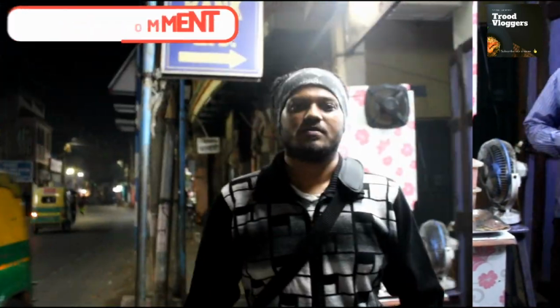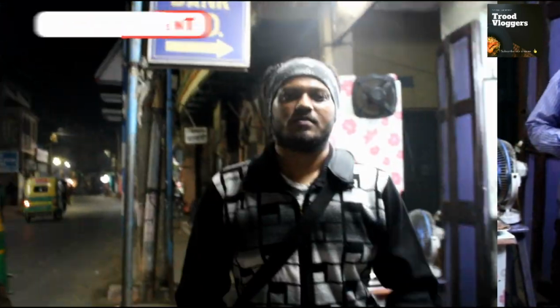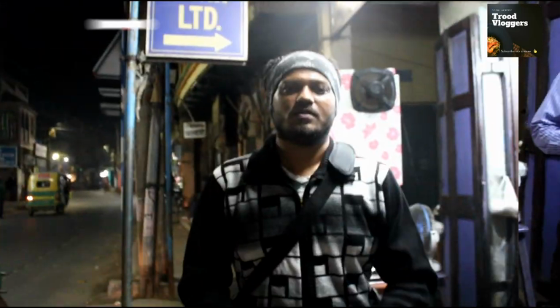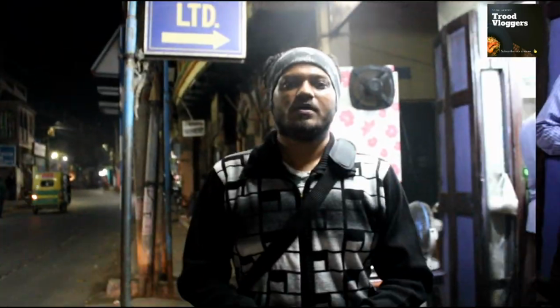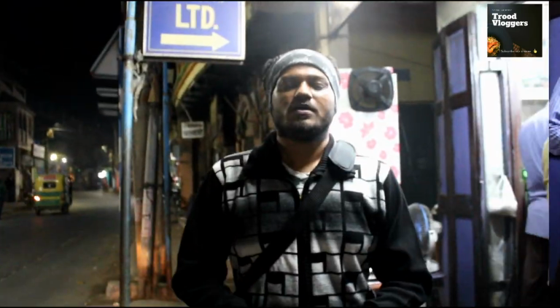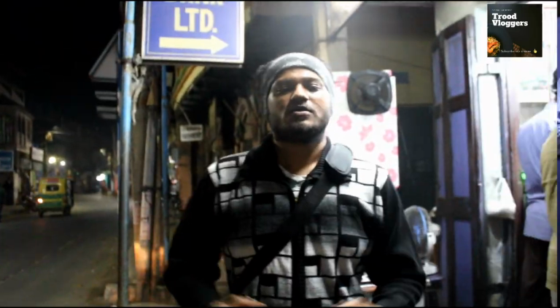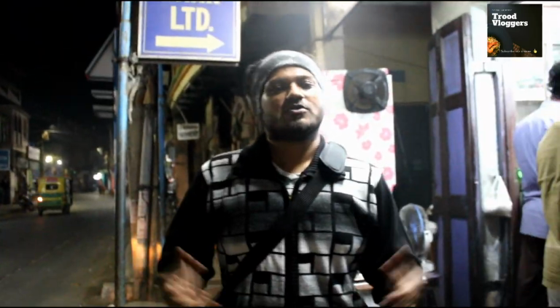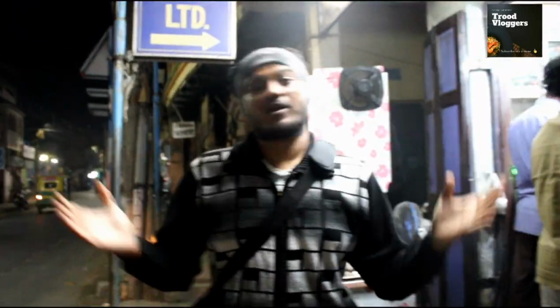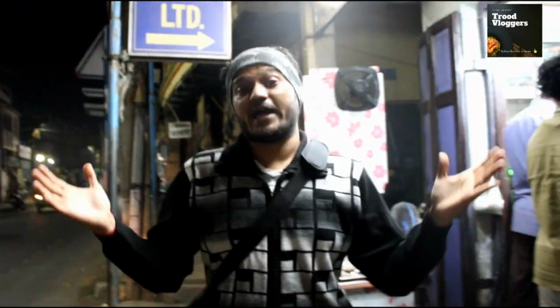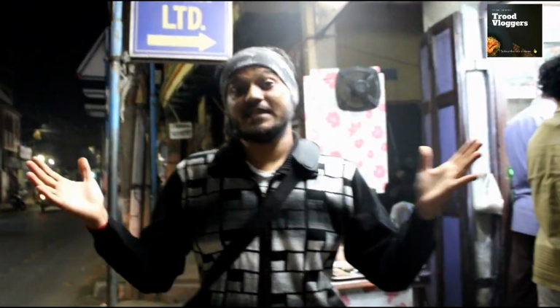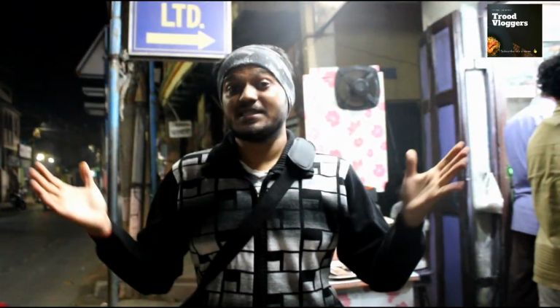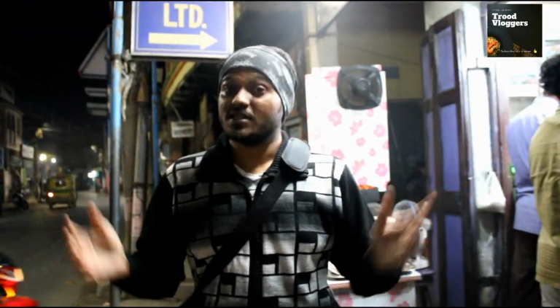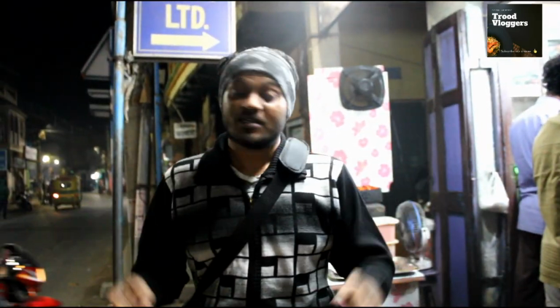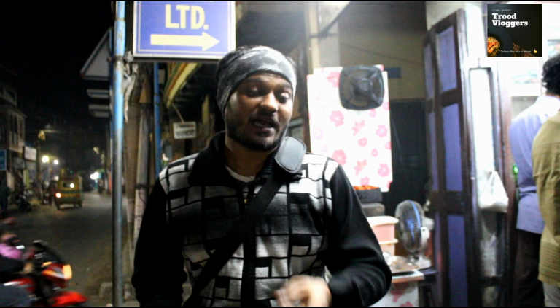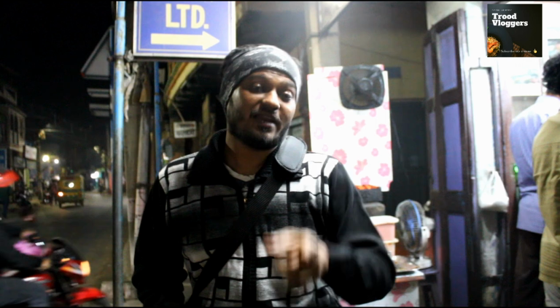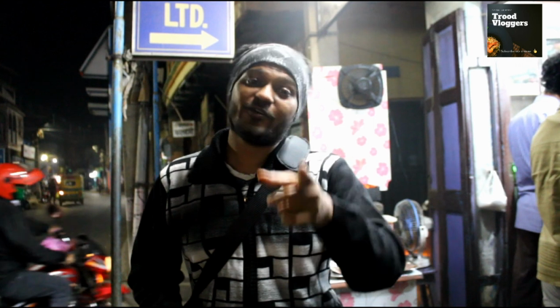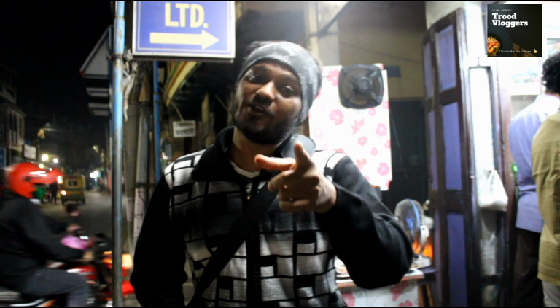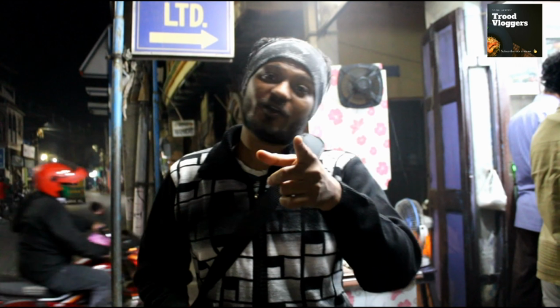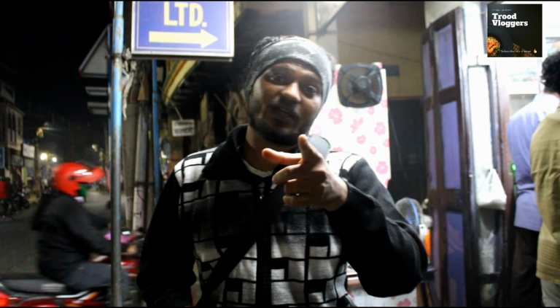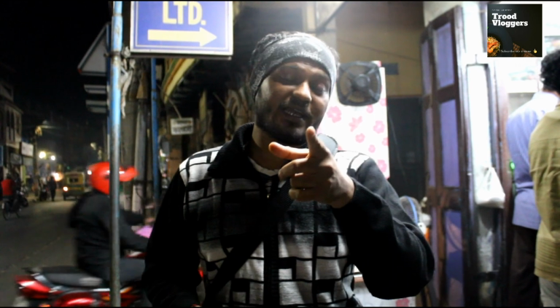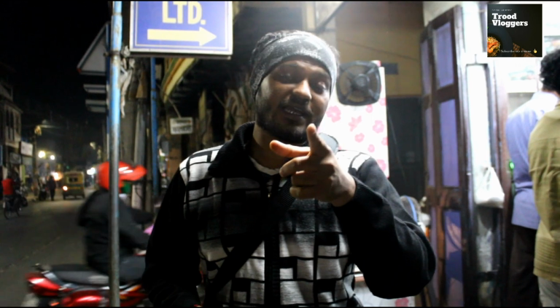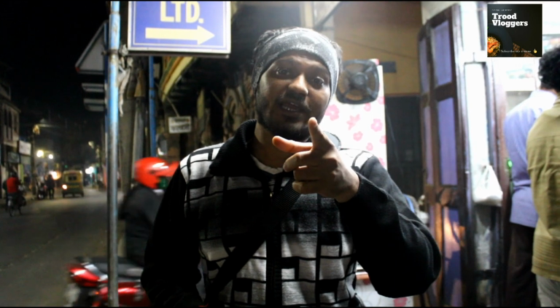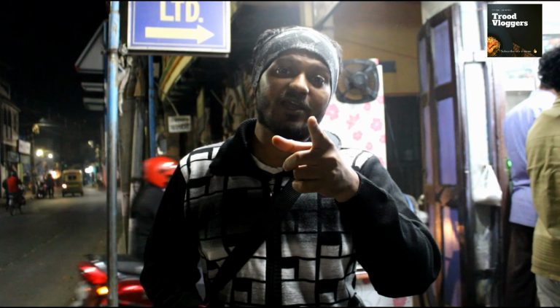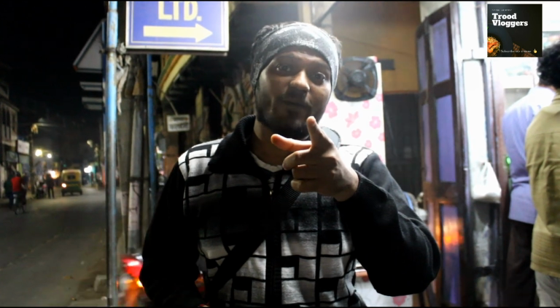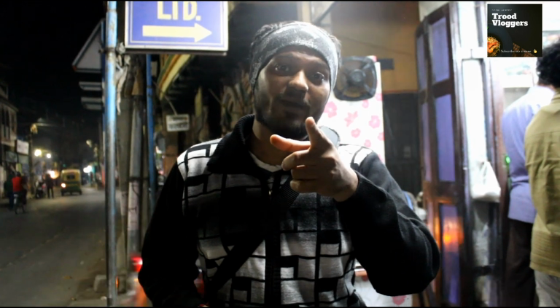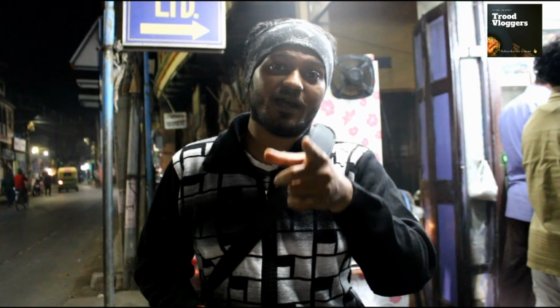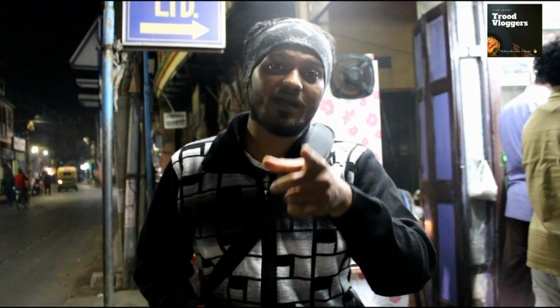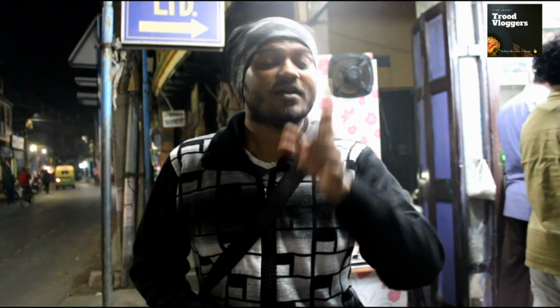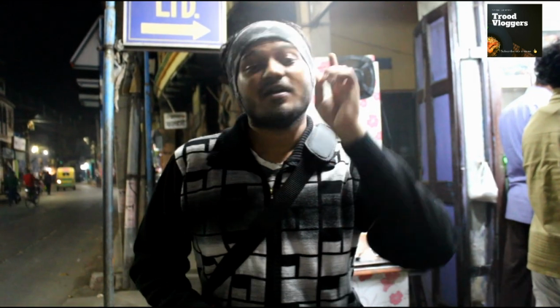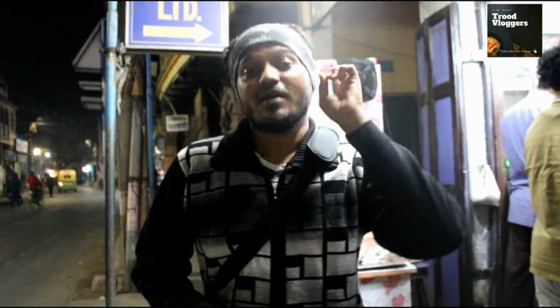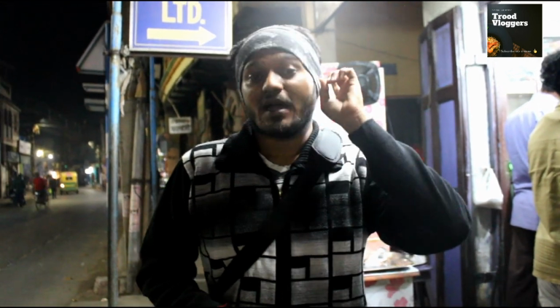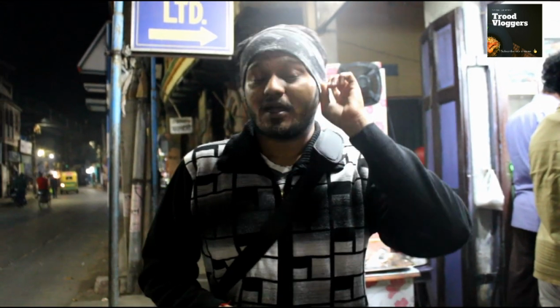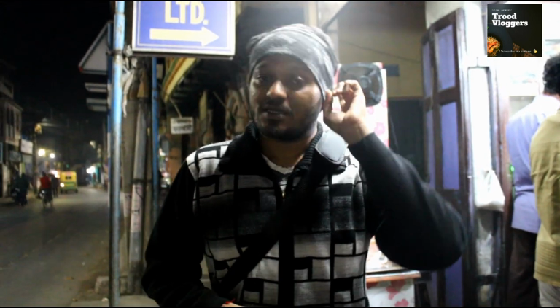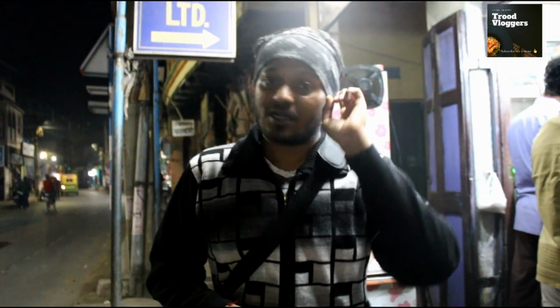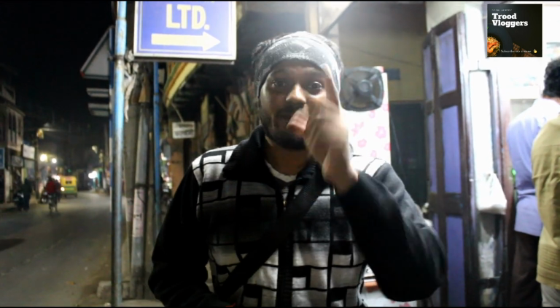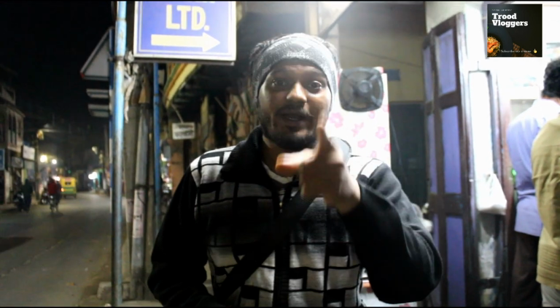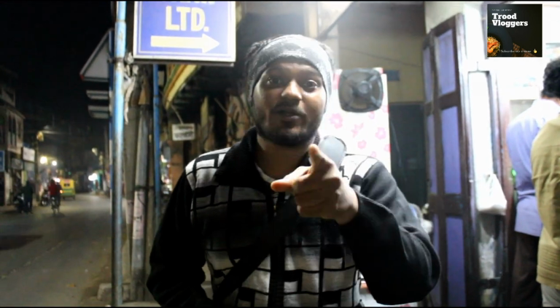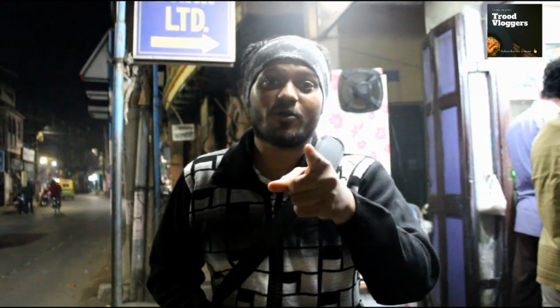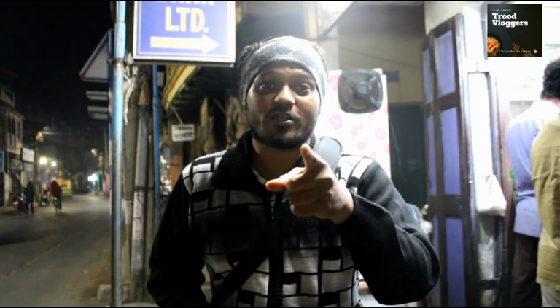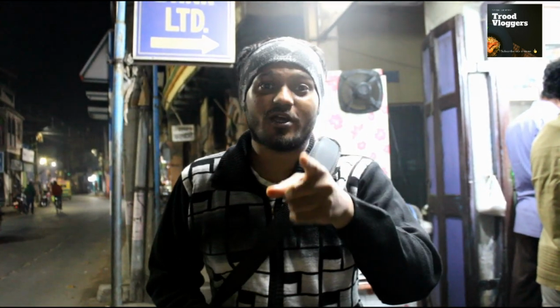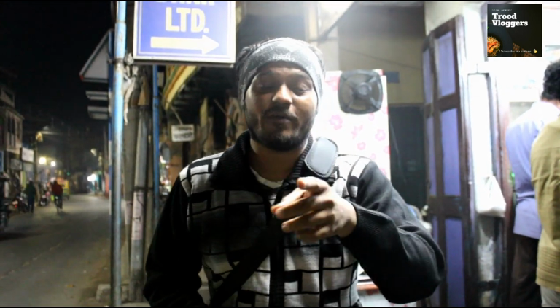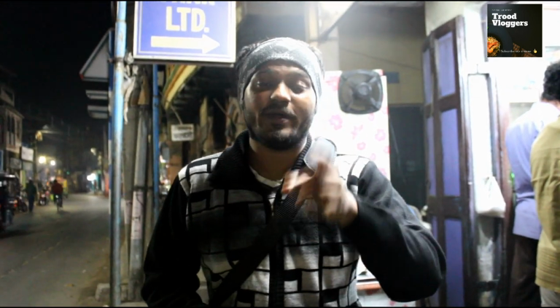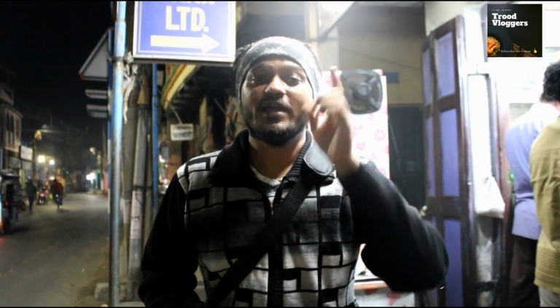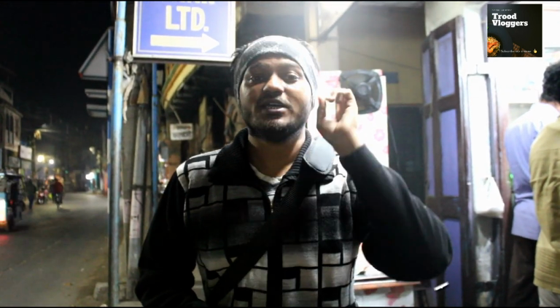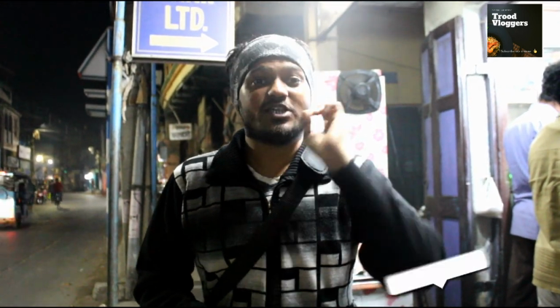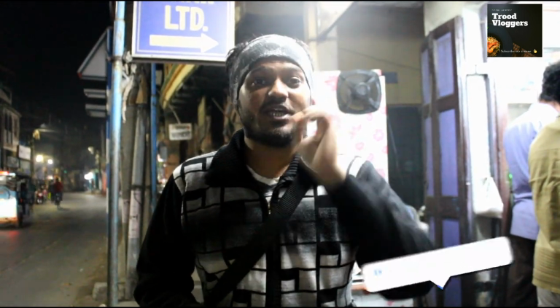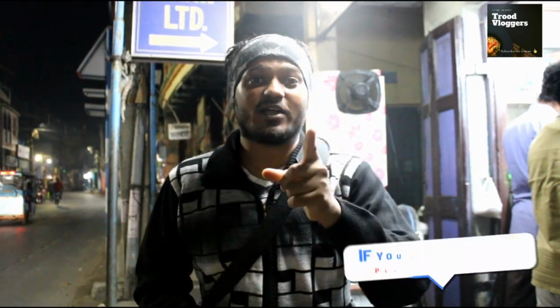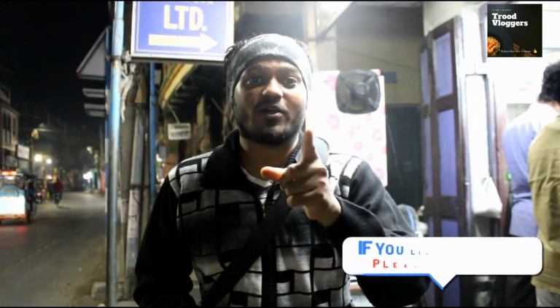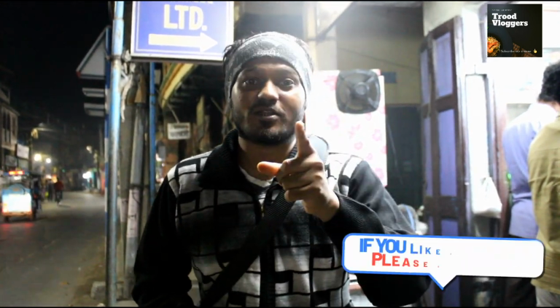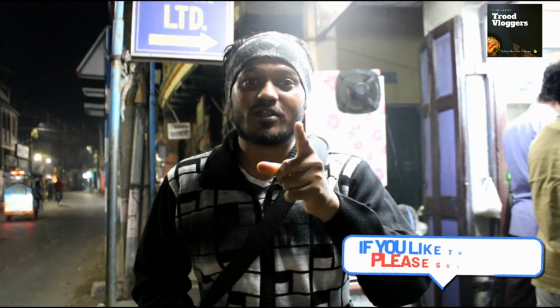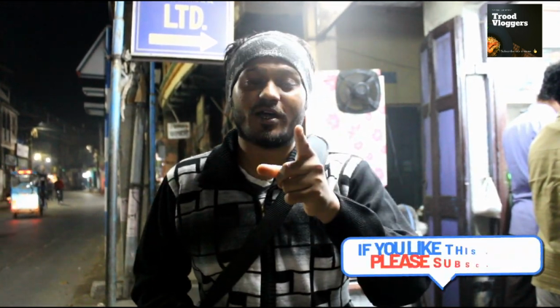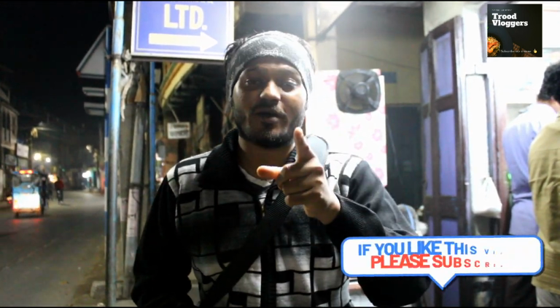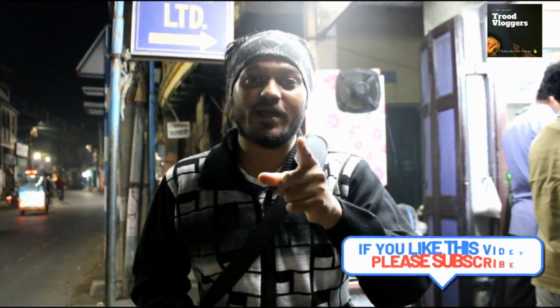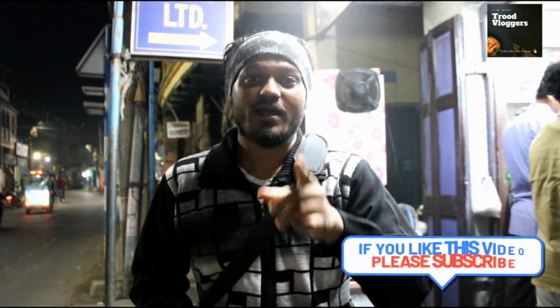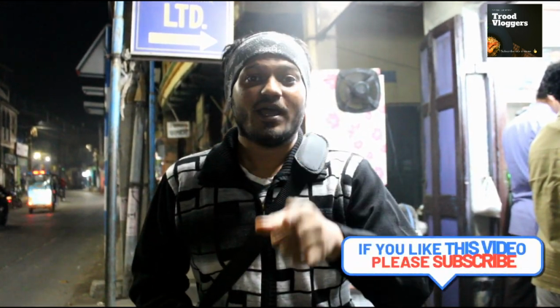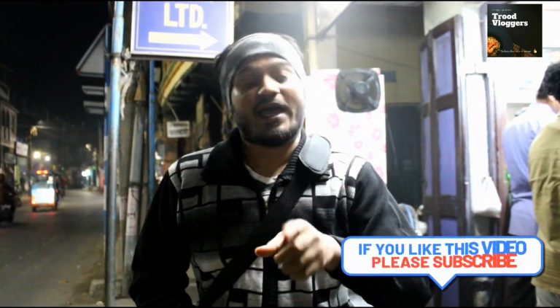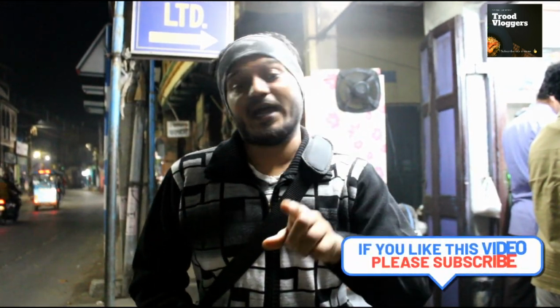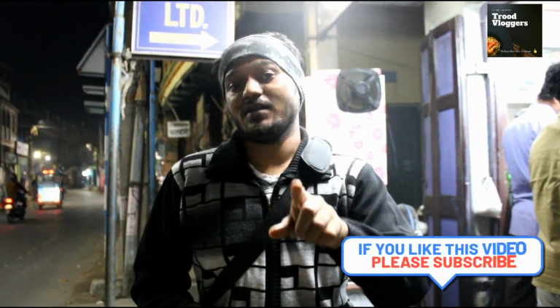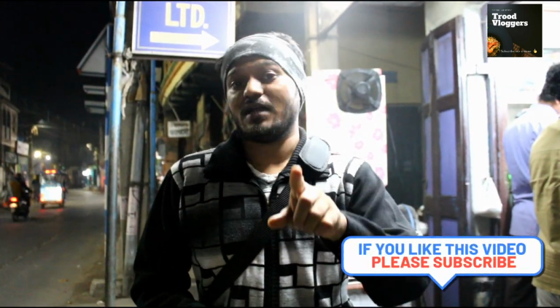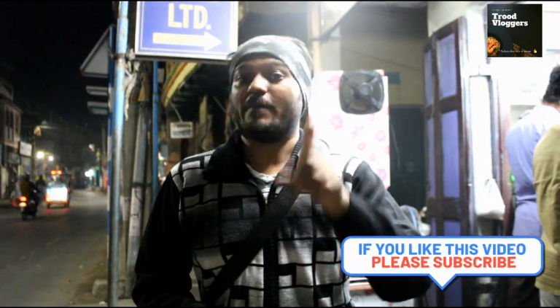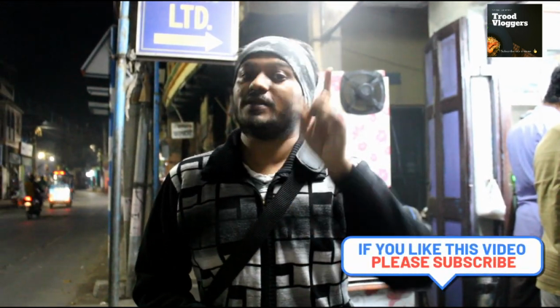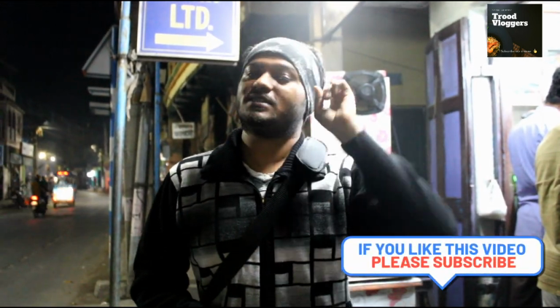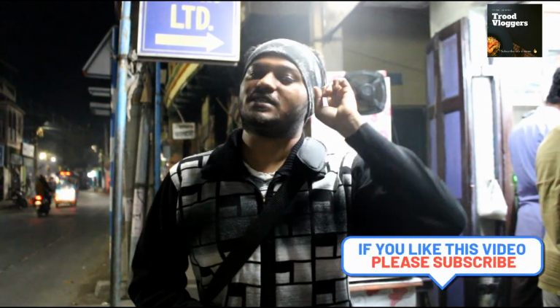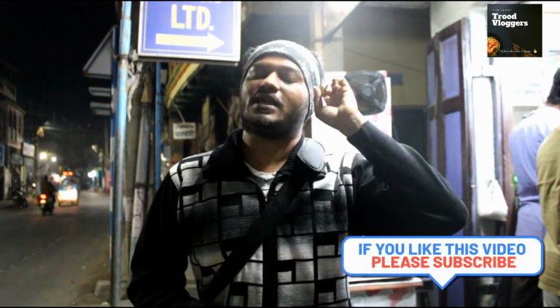So guys, you can see the video — comment, share, and subscribe to our channel.